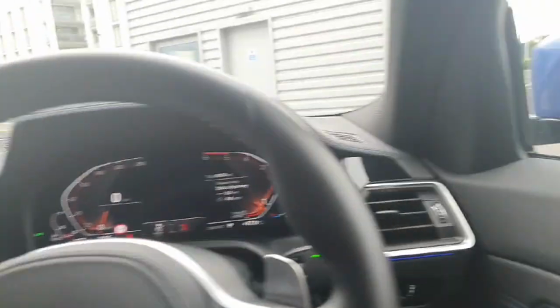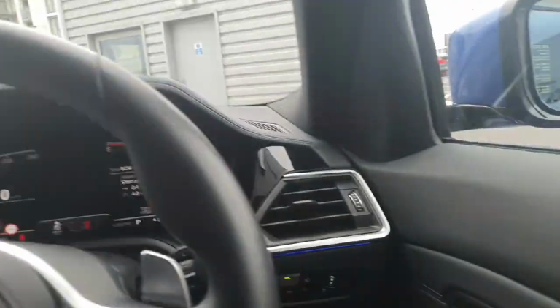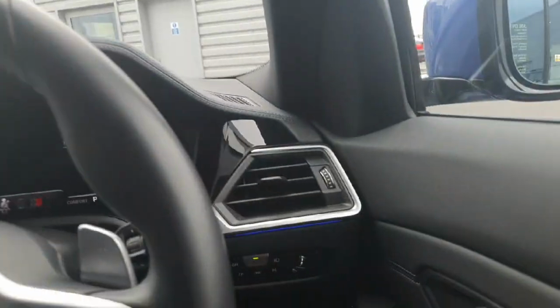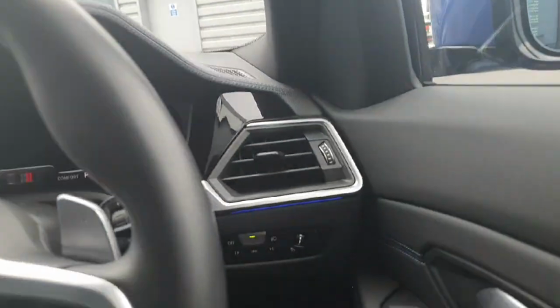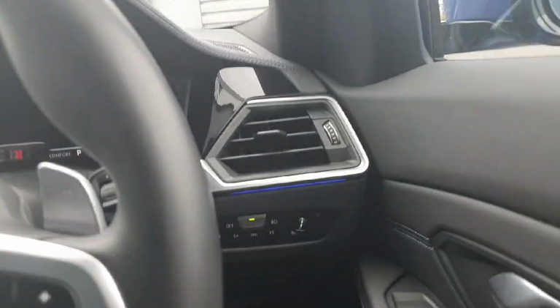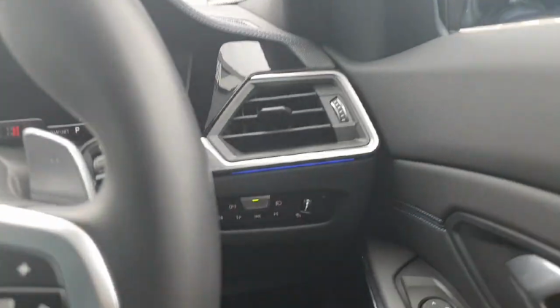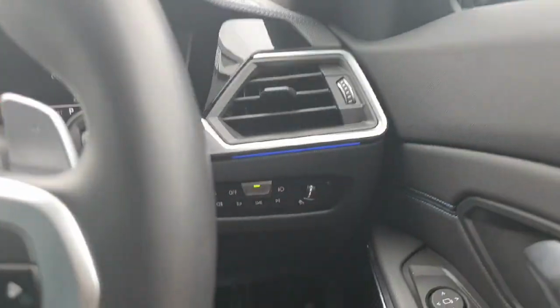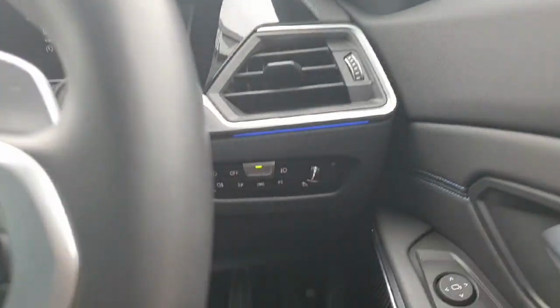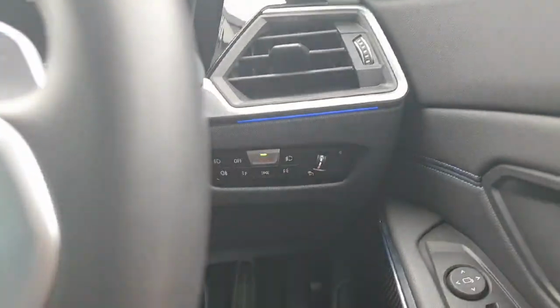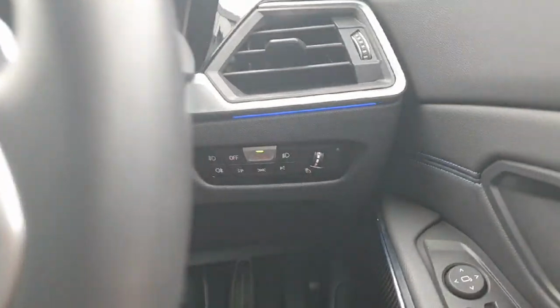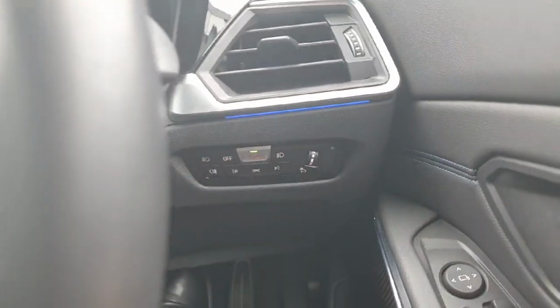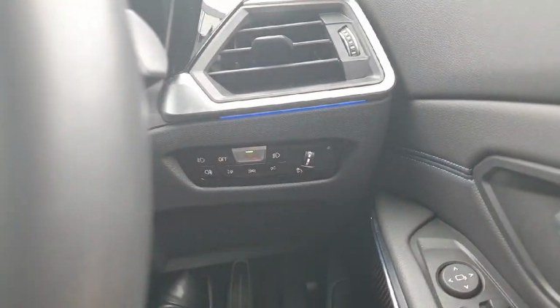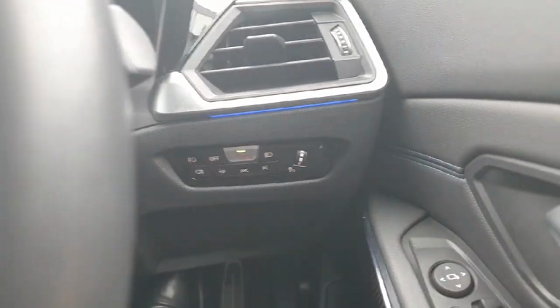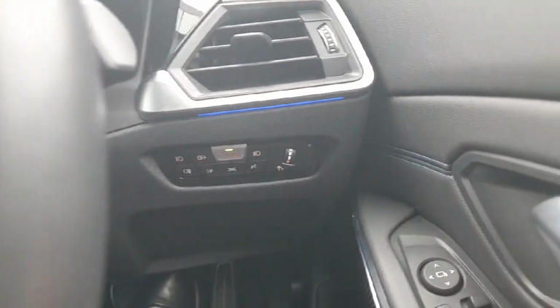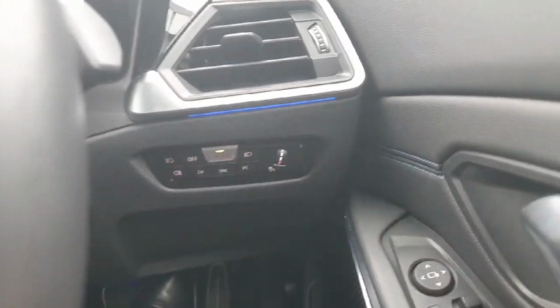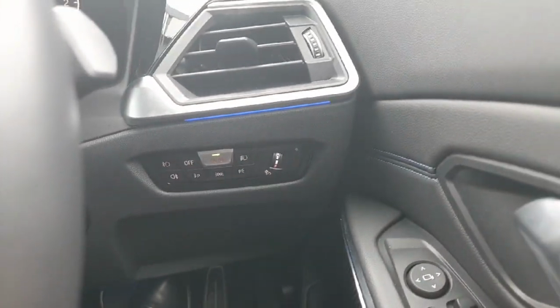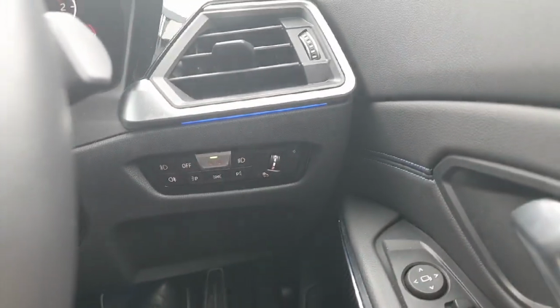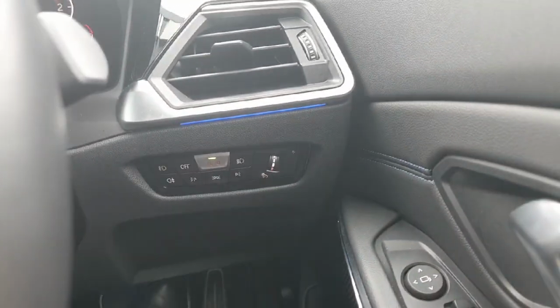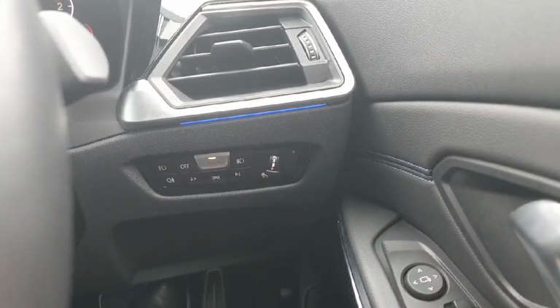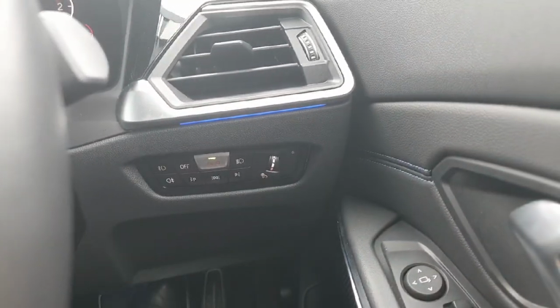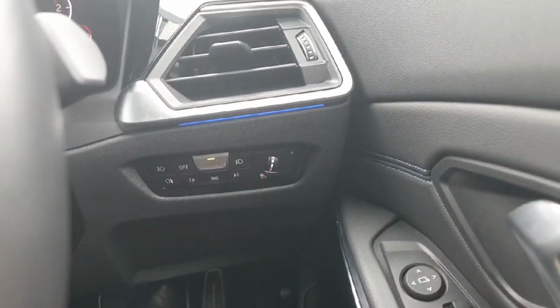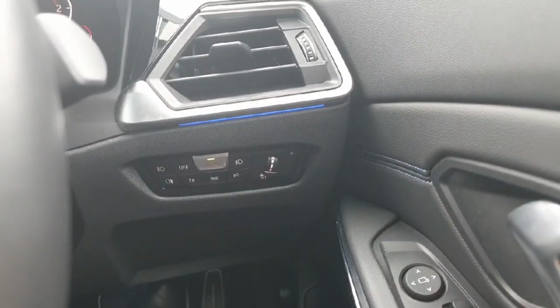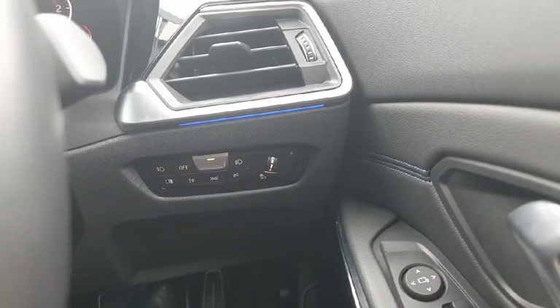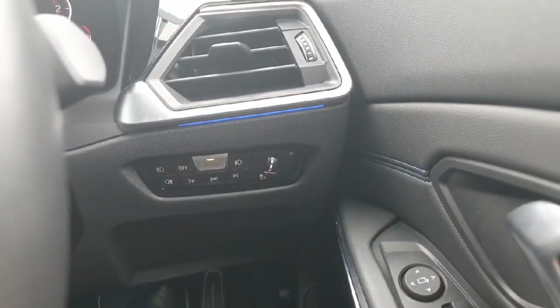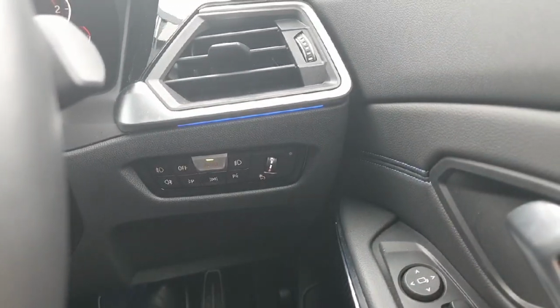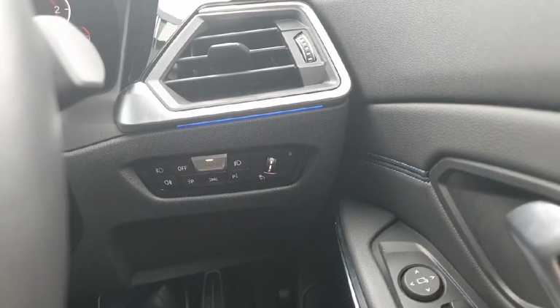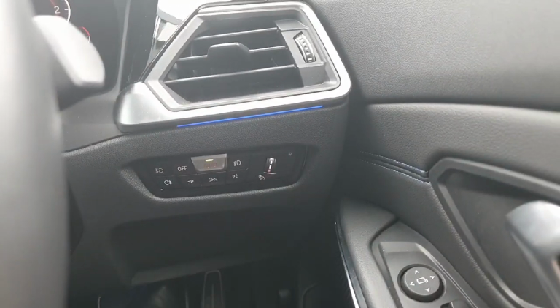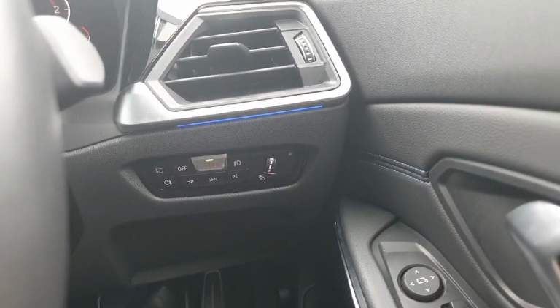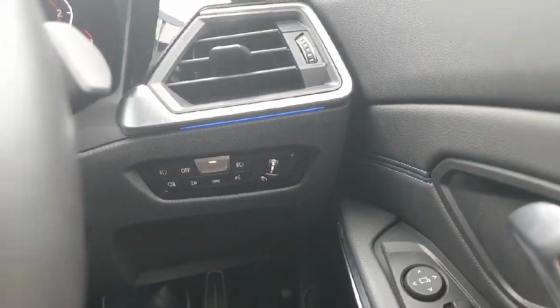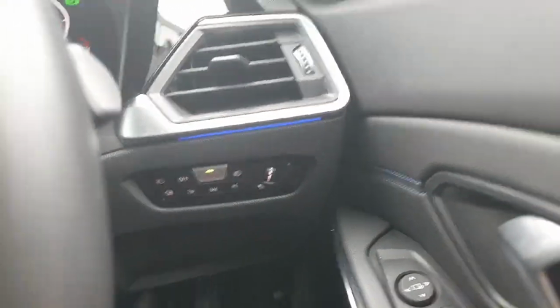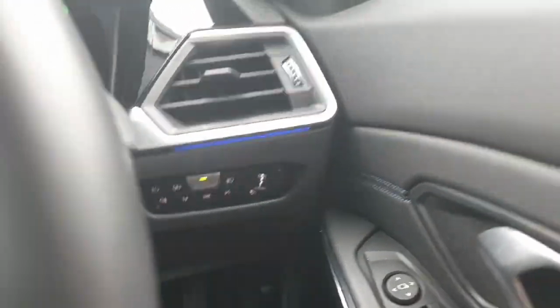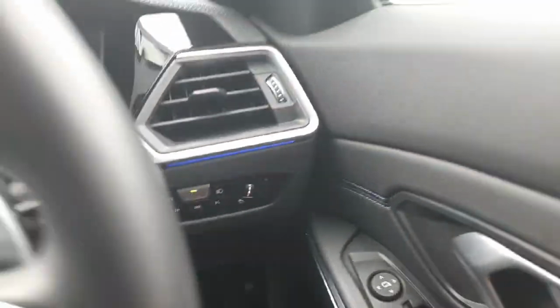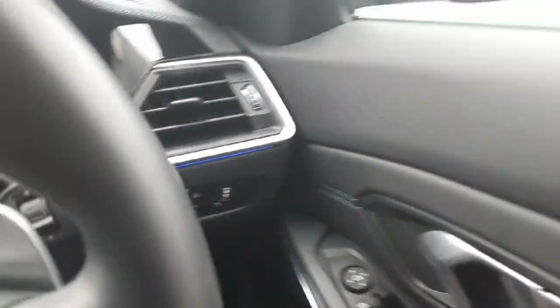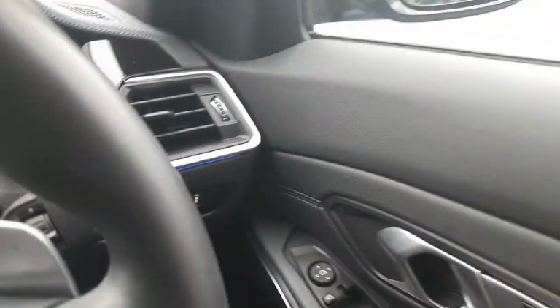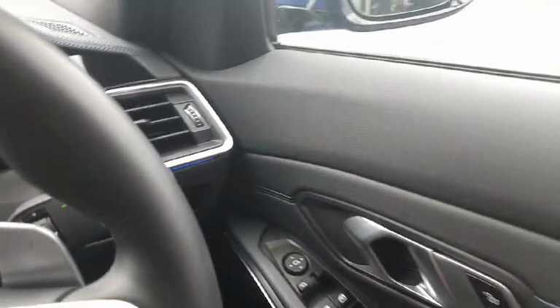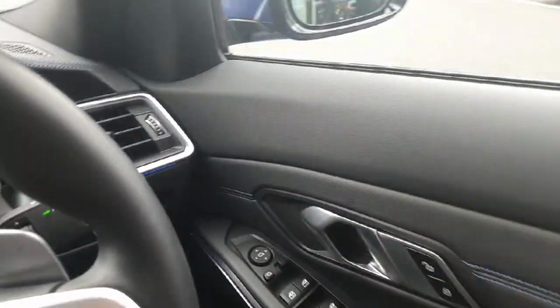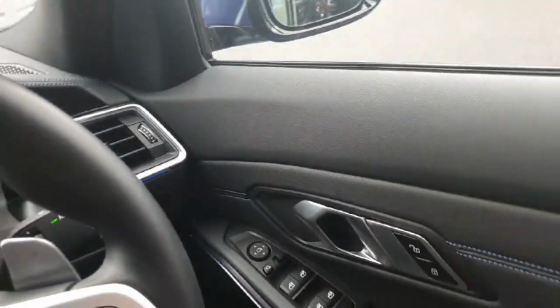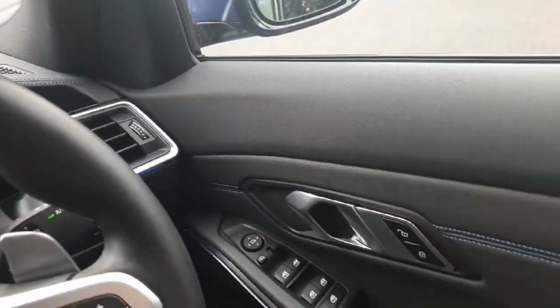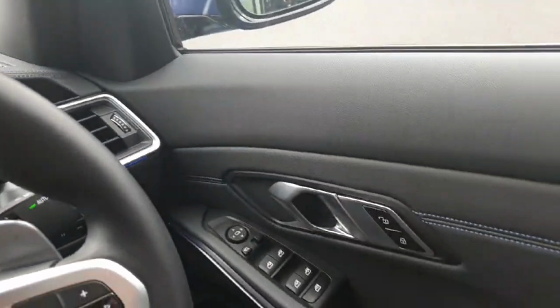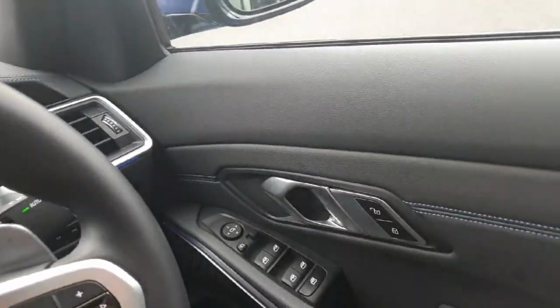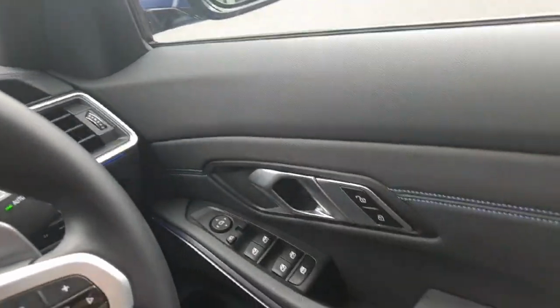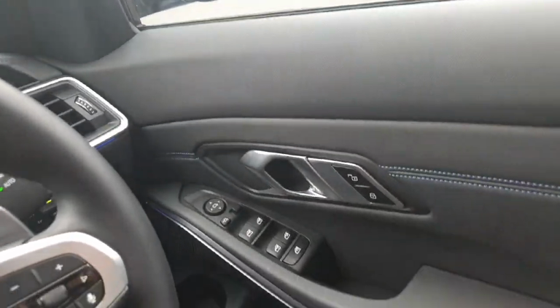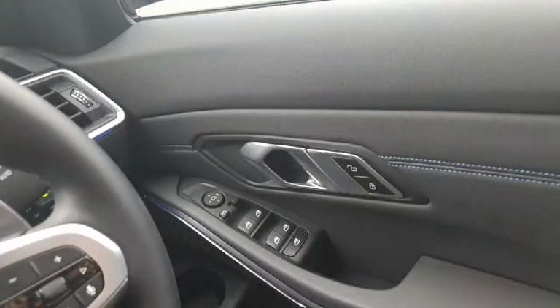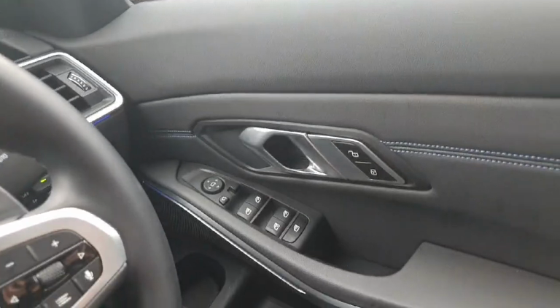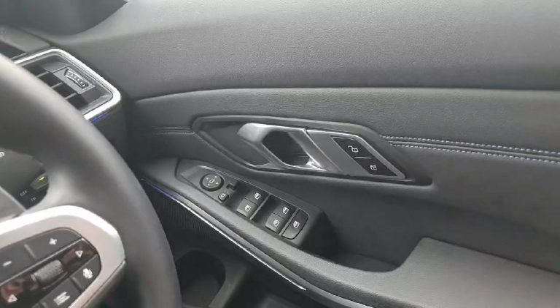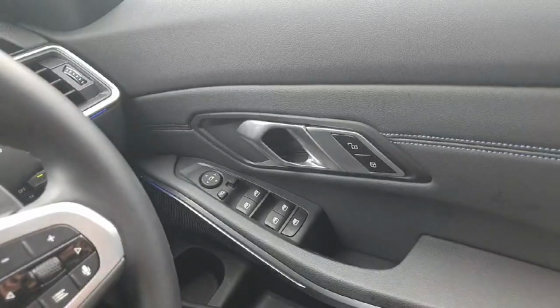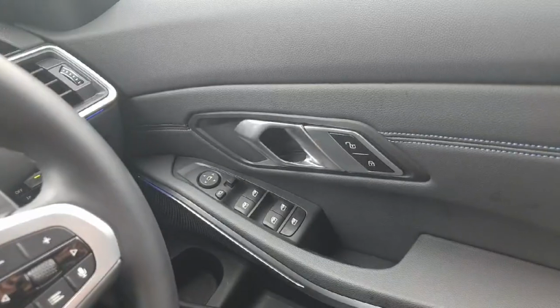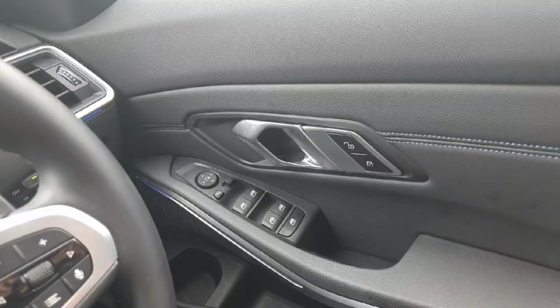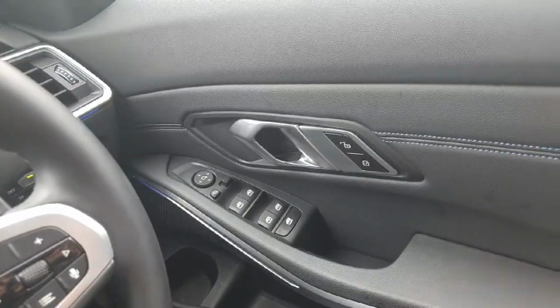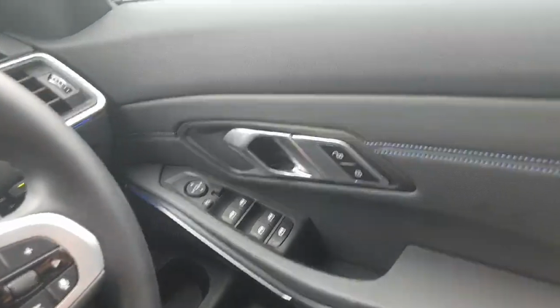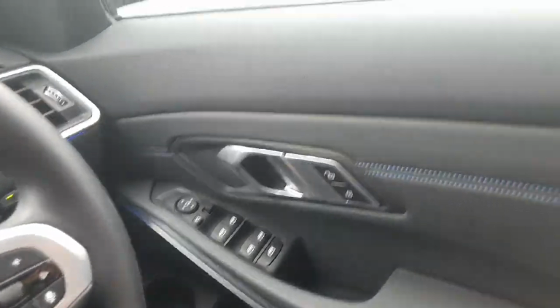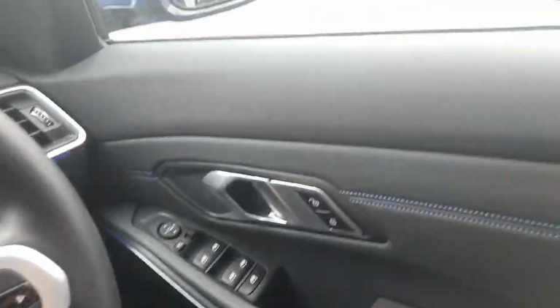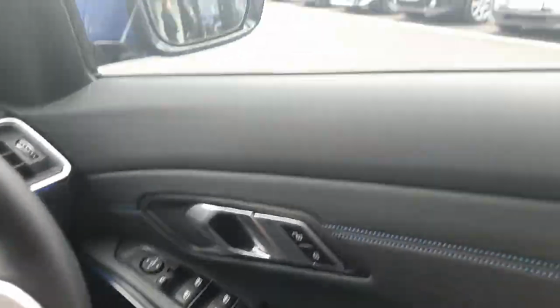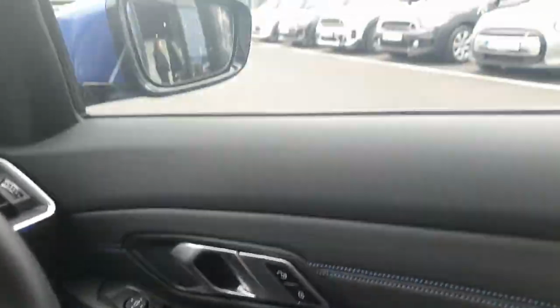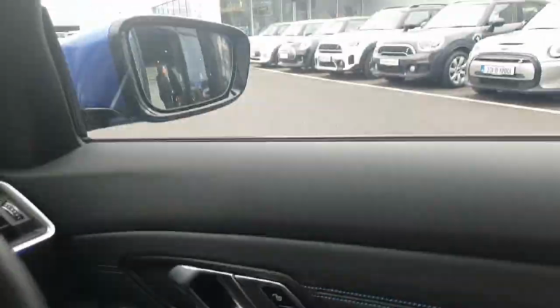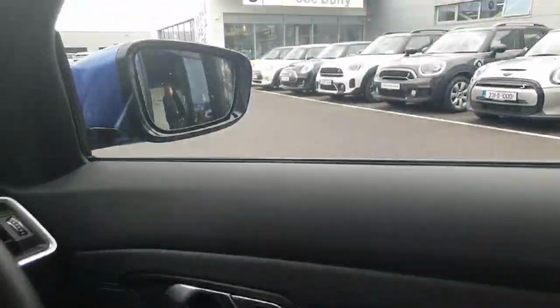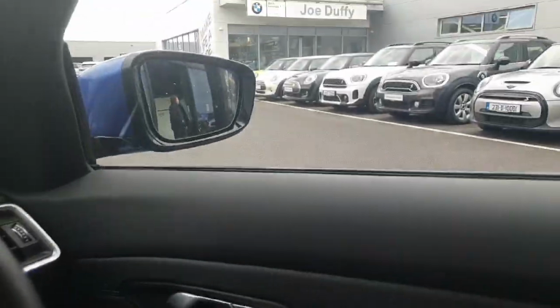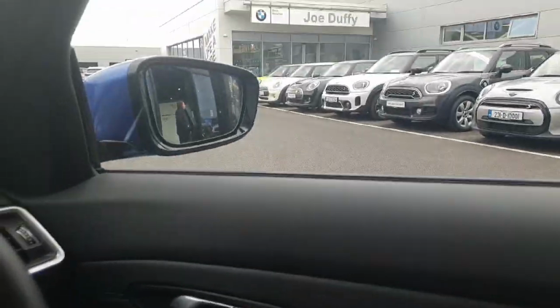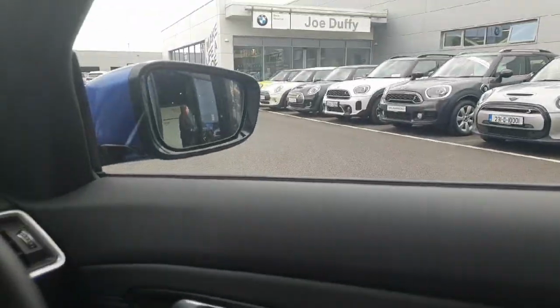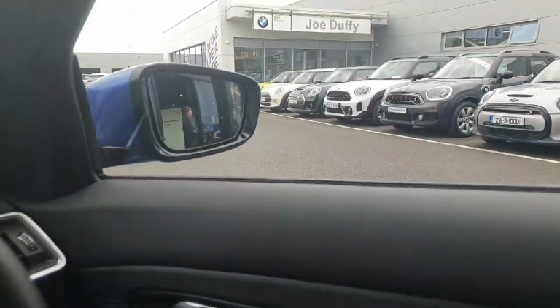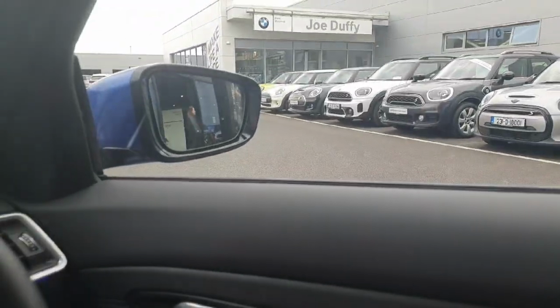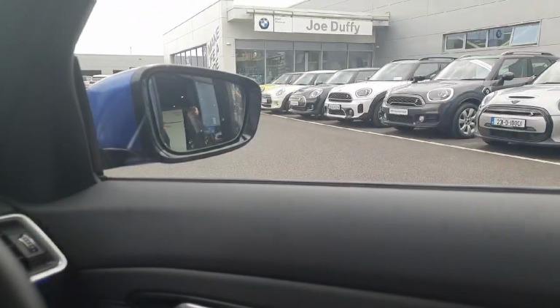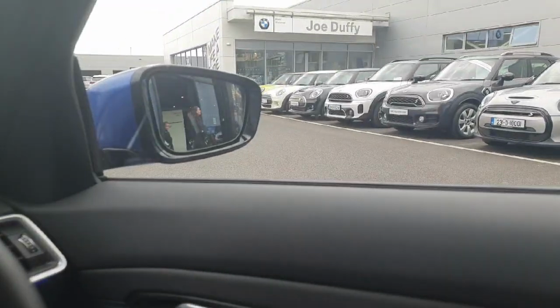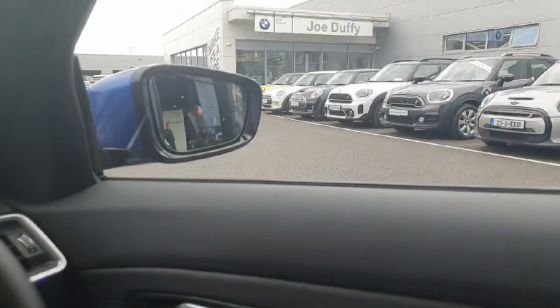The car also has fully automatic lights and wipers, and fully automatic windows and mirrors as well.